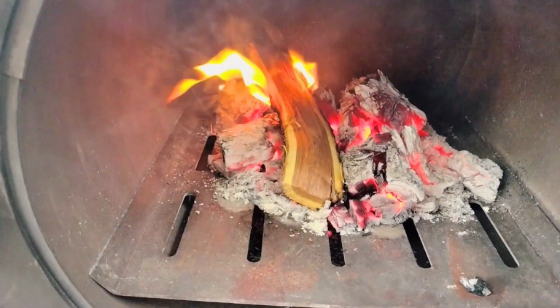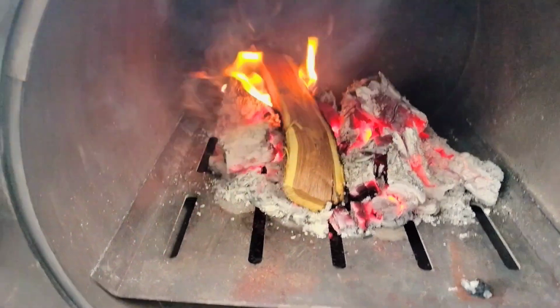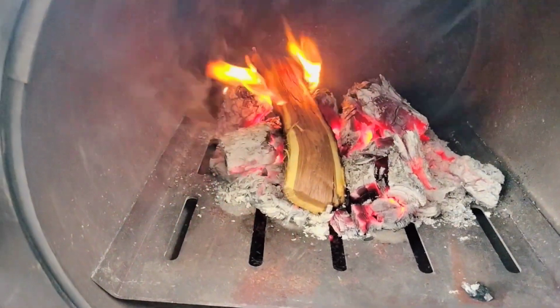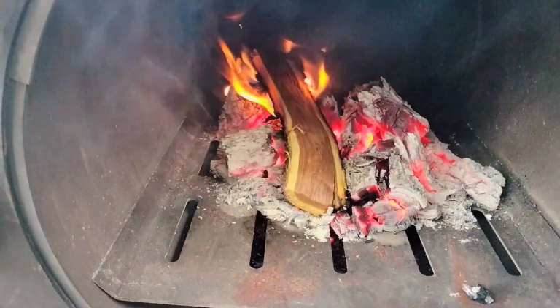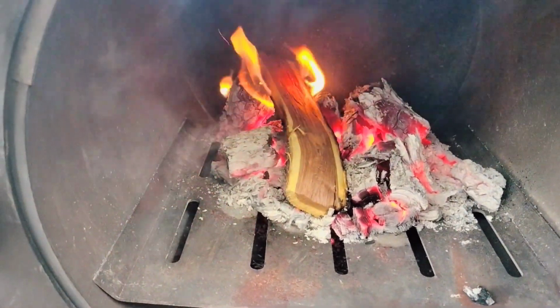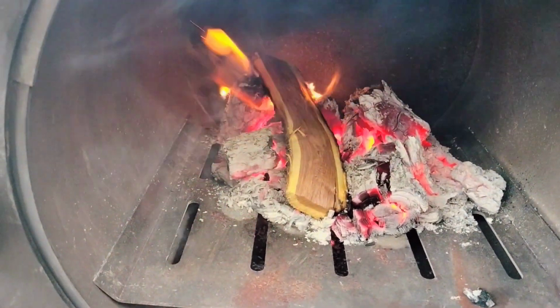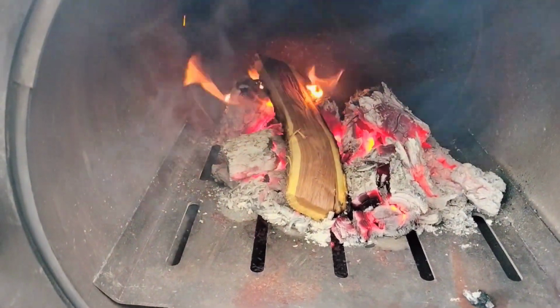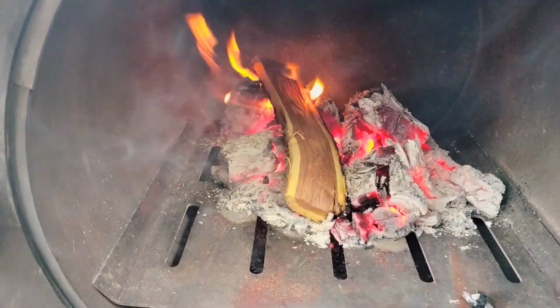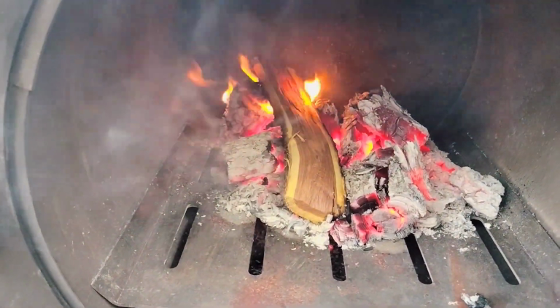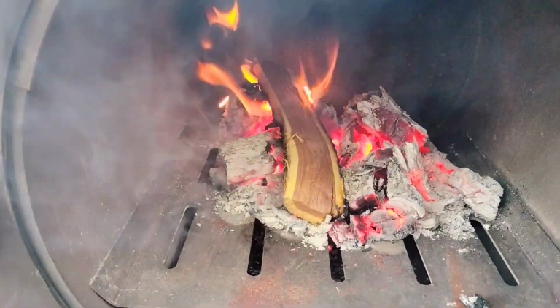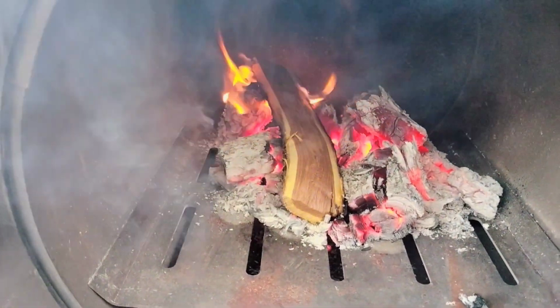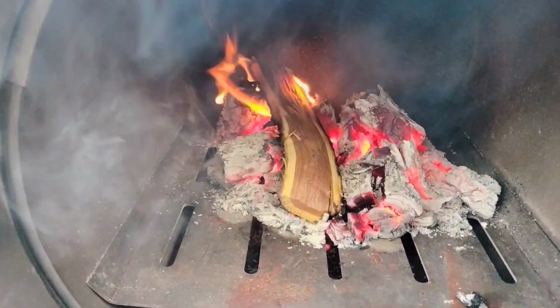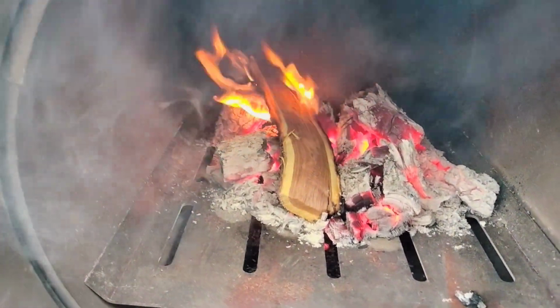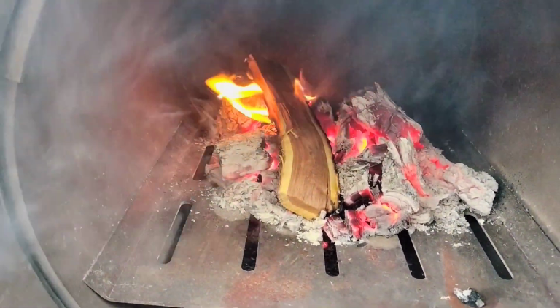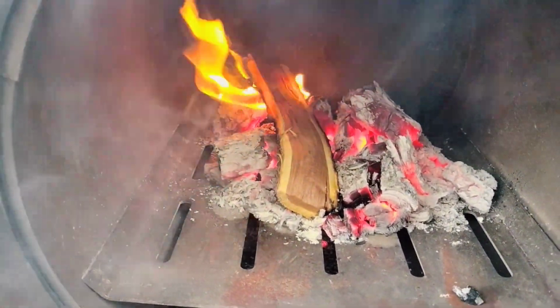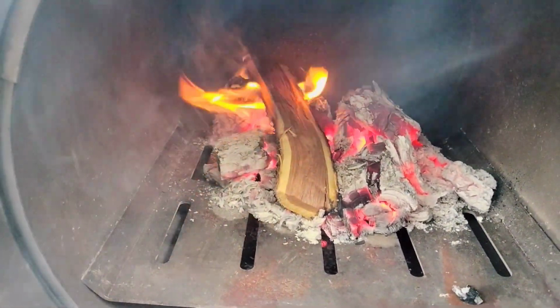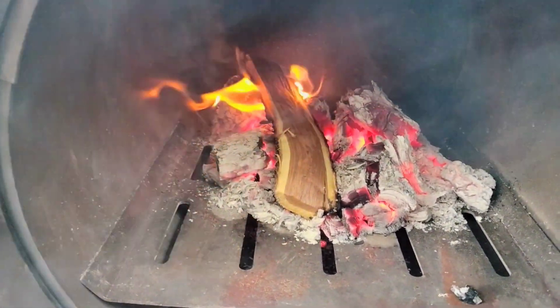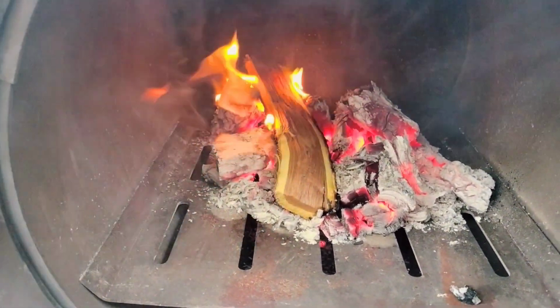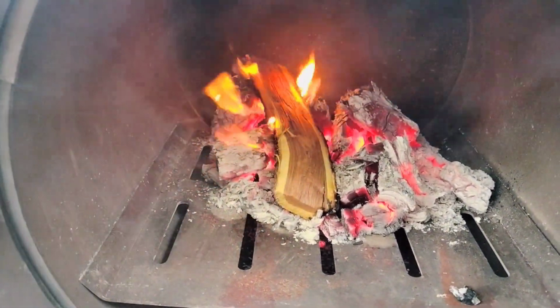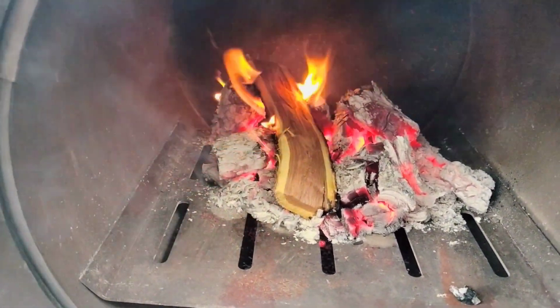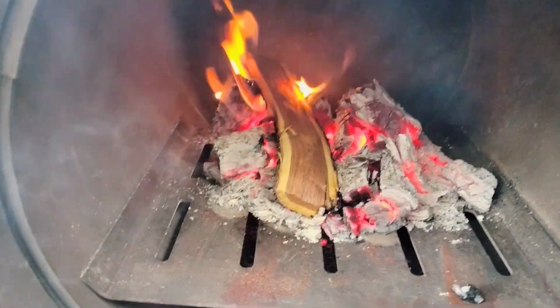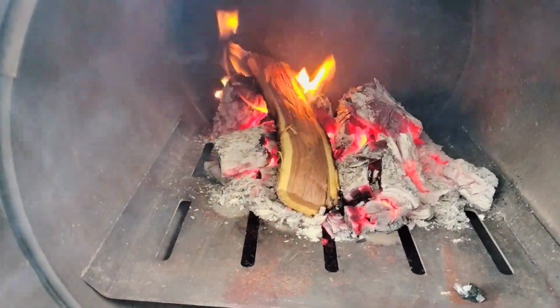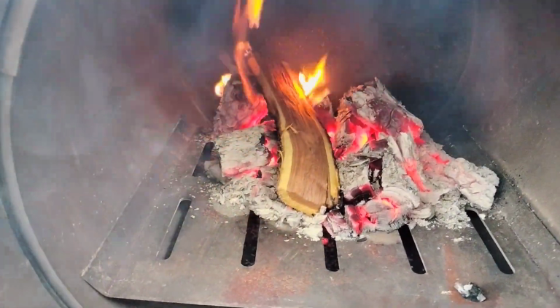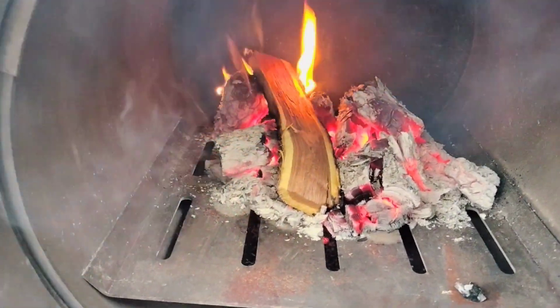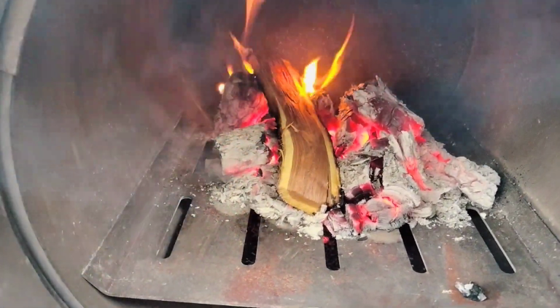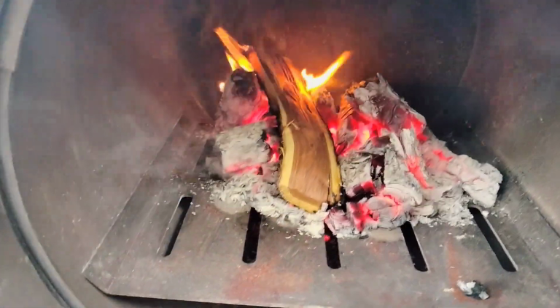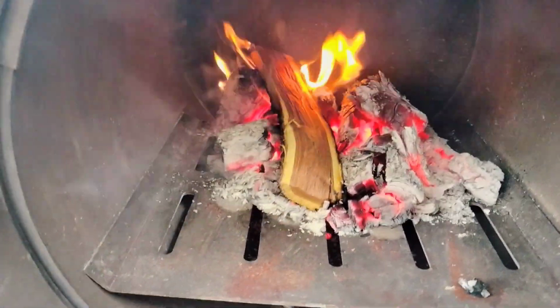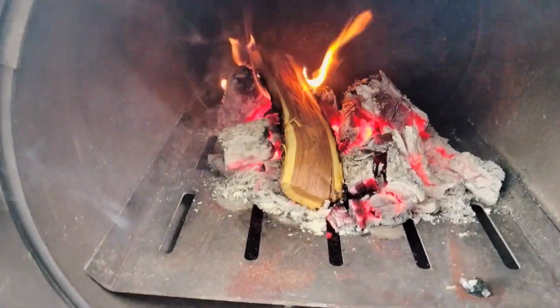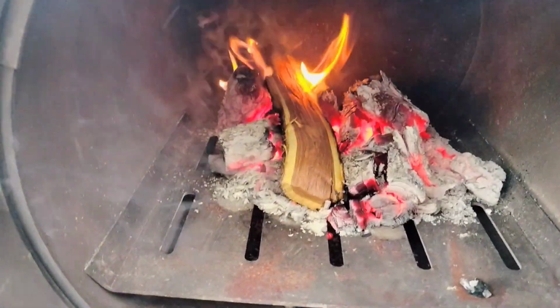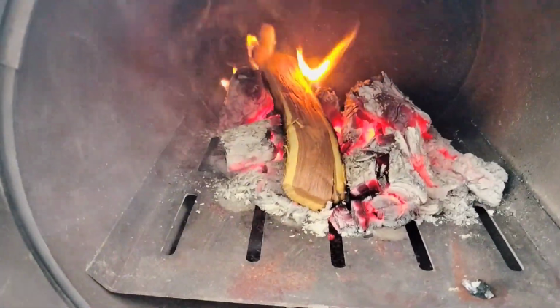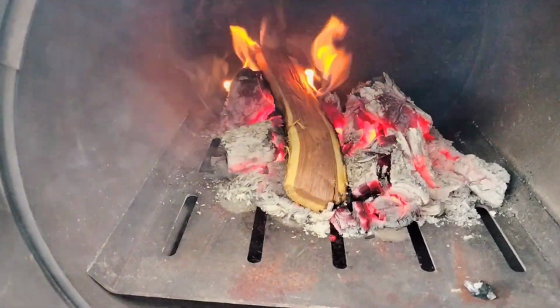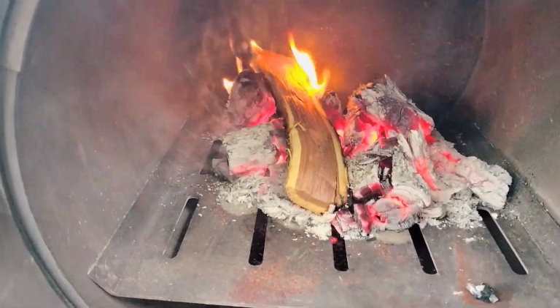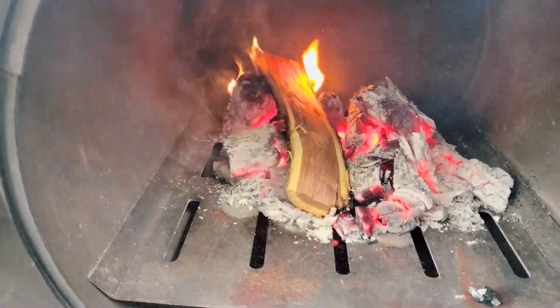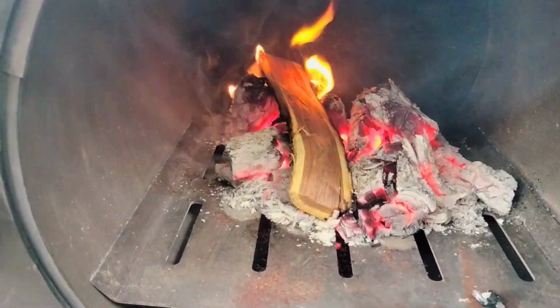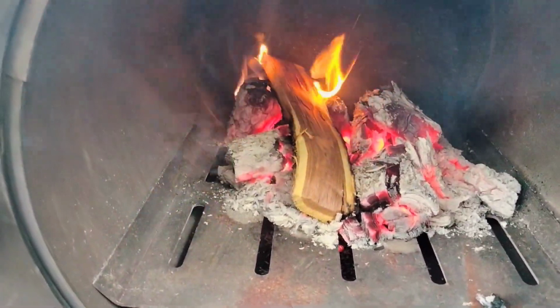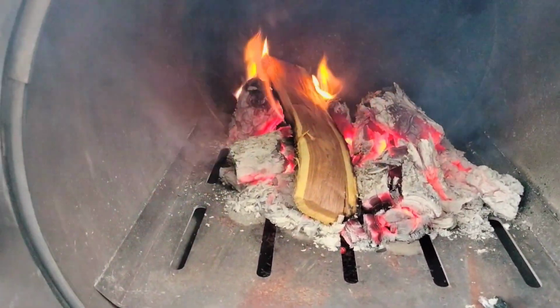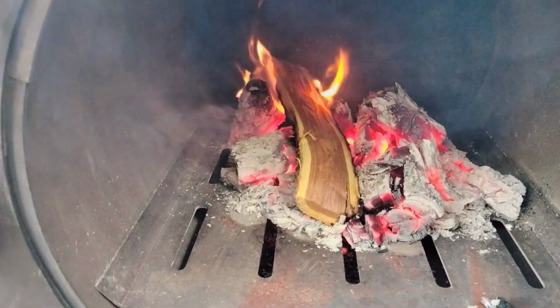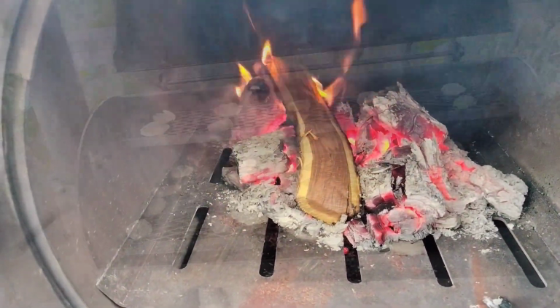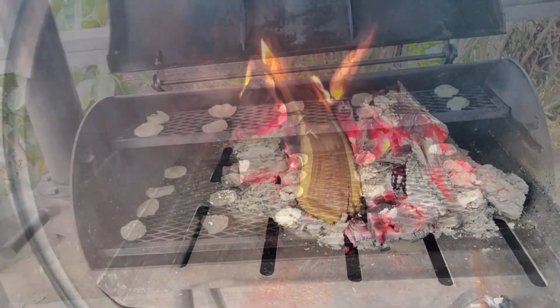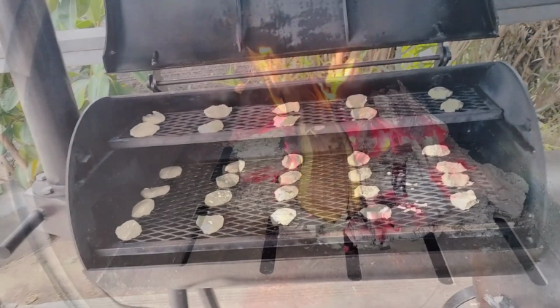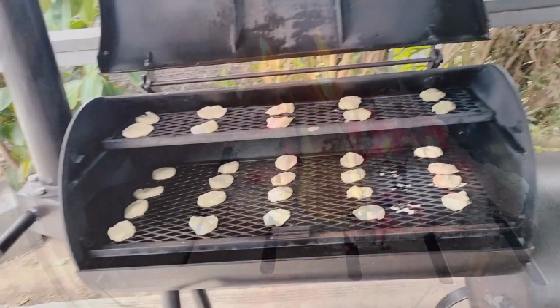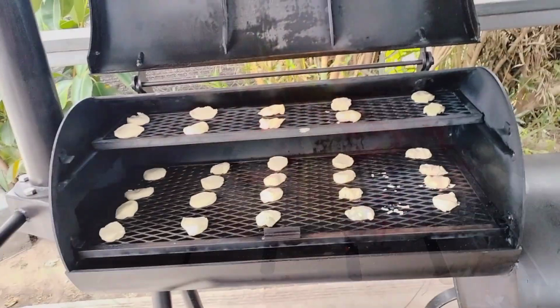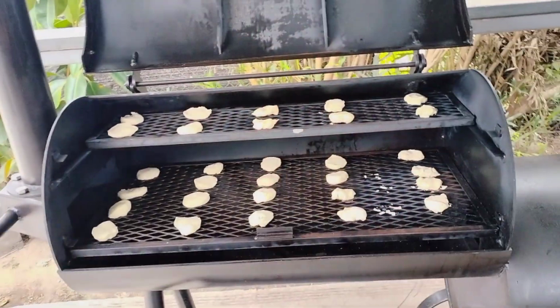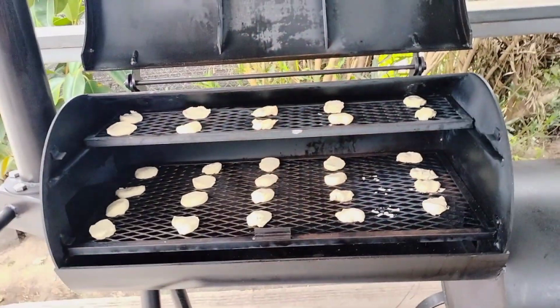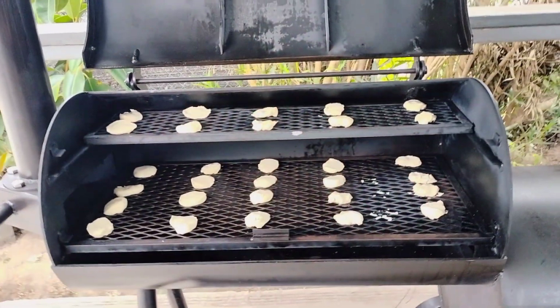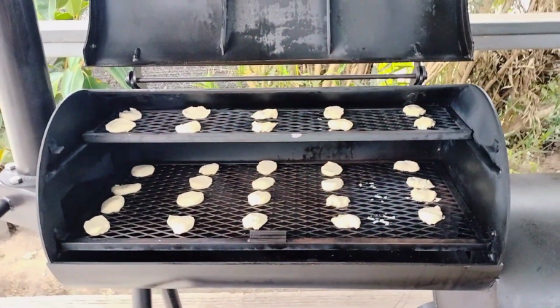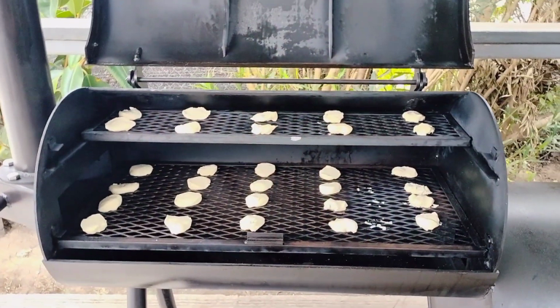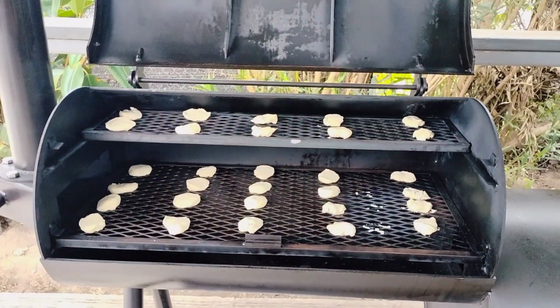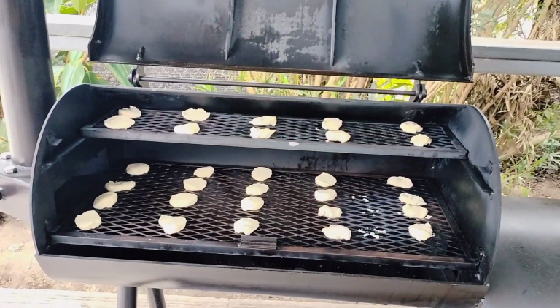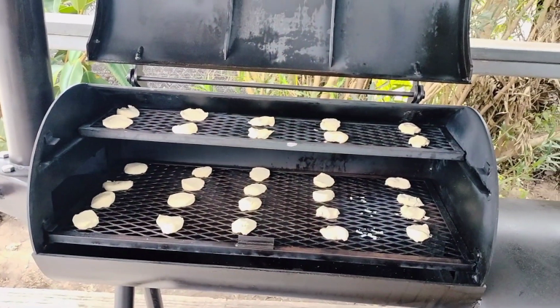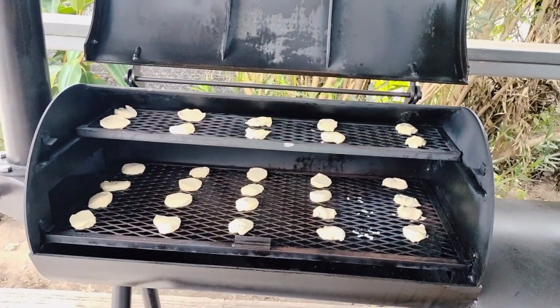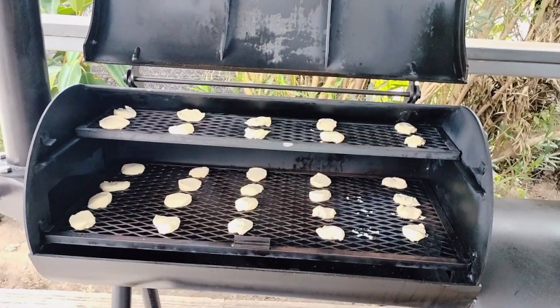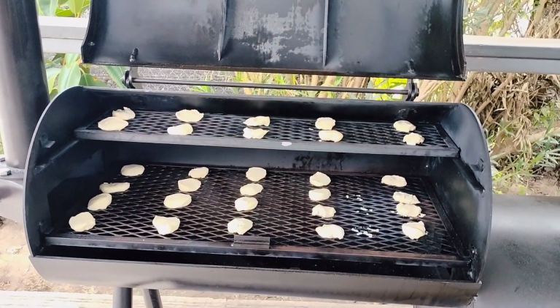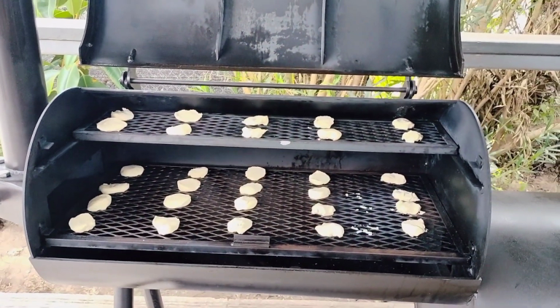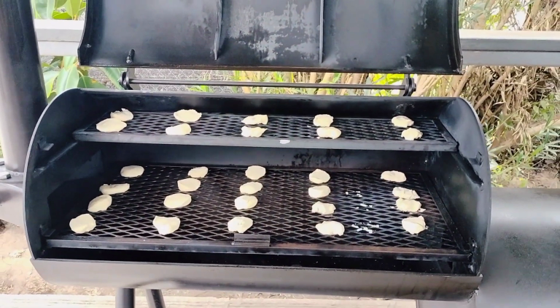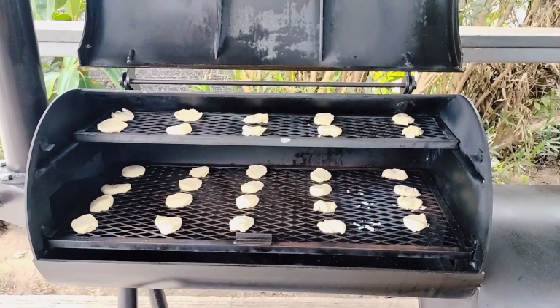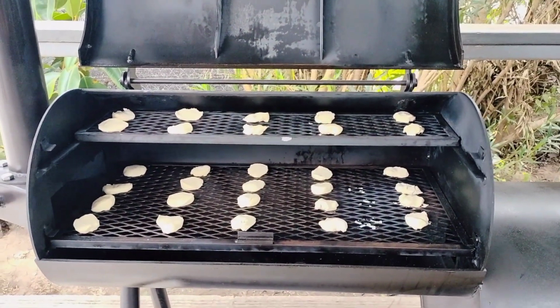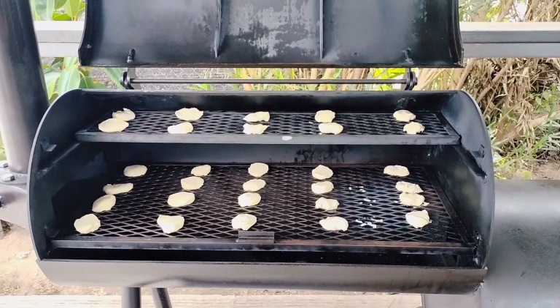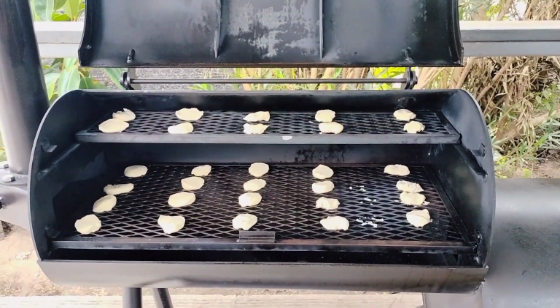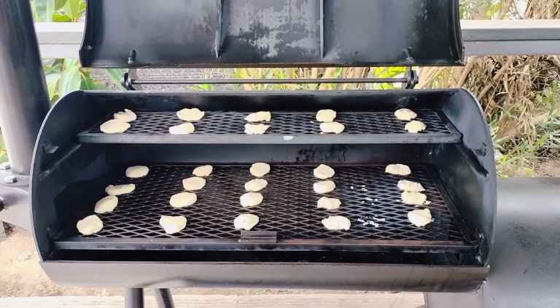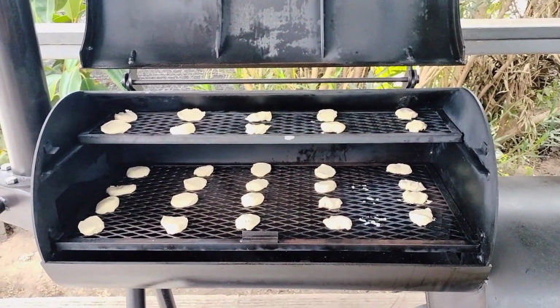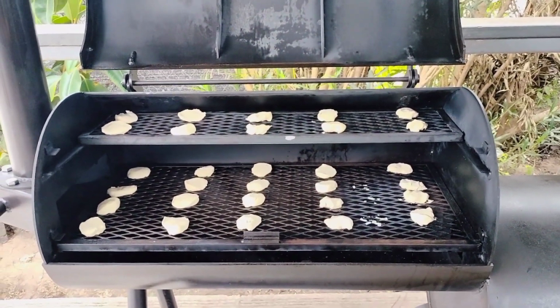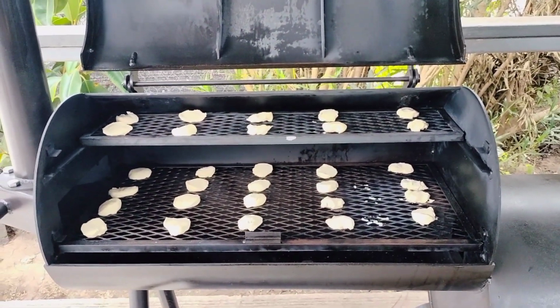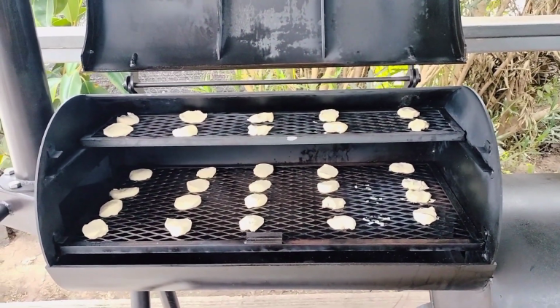It's been about a month that I've owned a Generation 2 smoker by Old Country Barbecue Pits, and it's about time for a biscuit test.